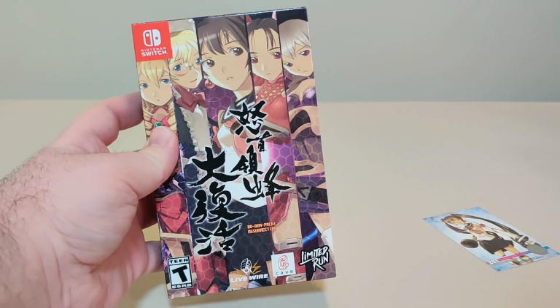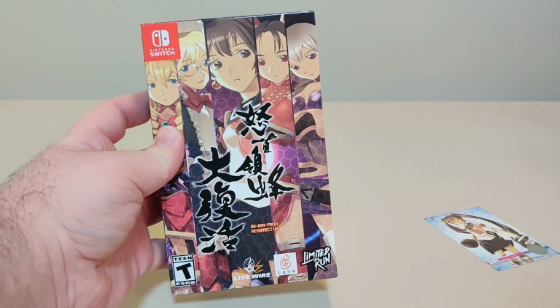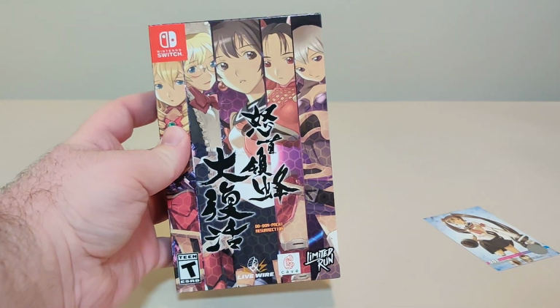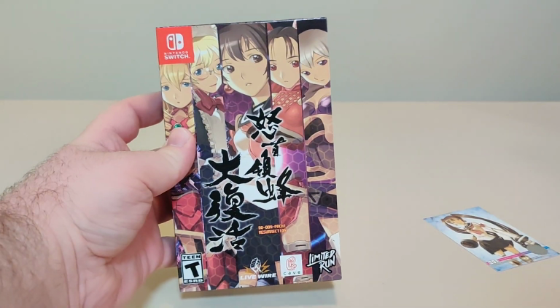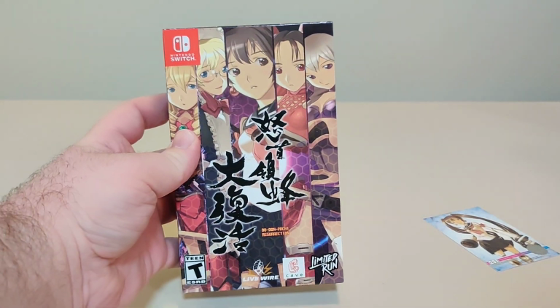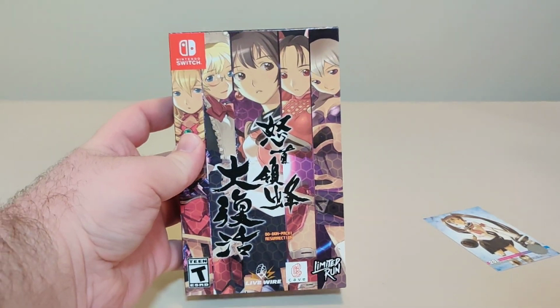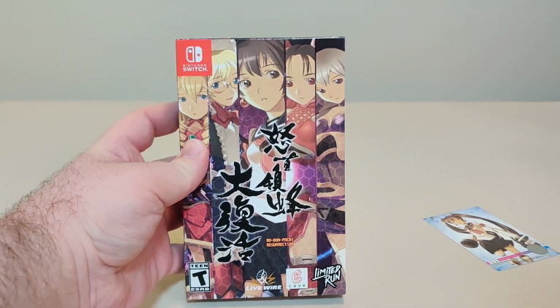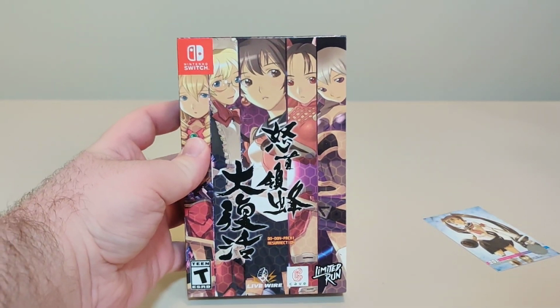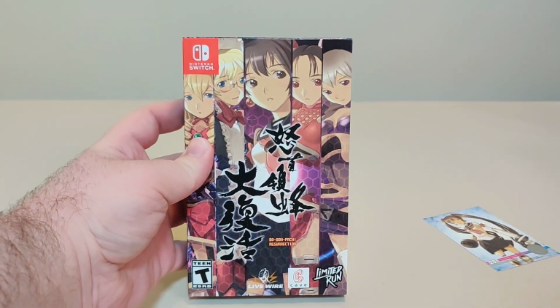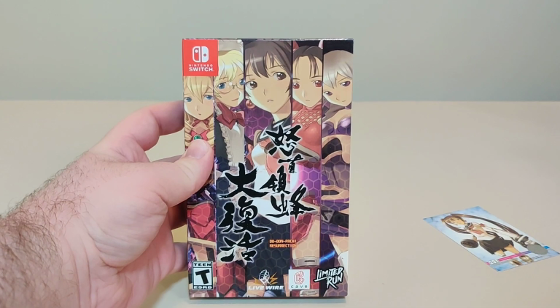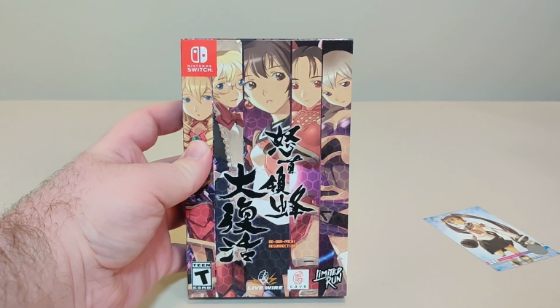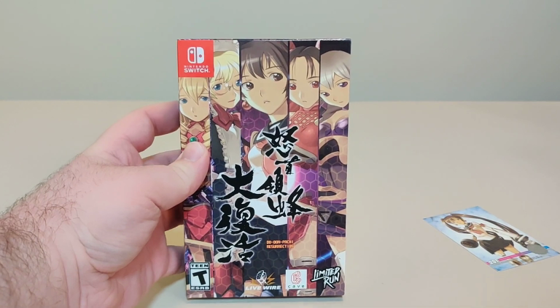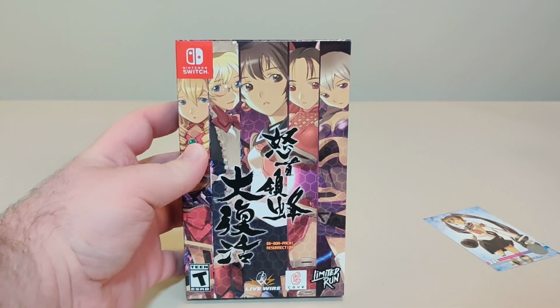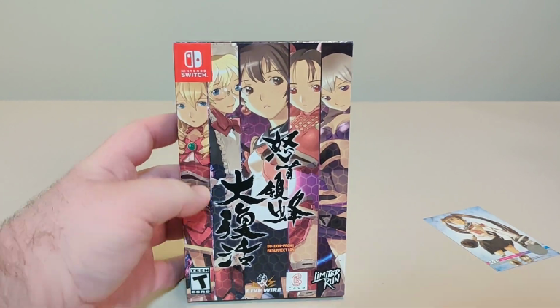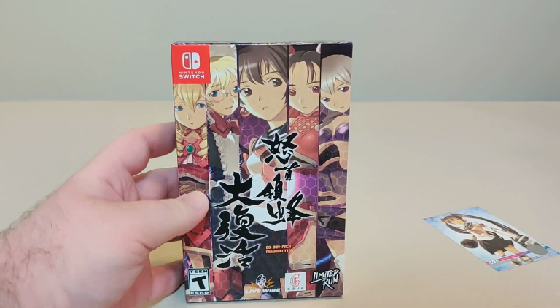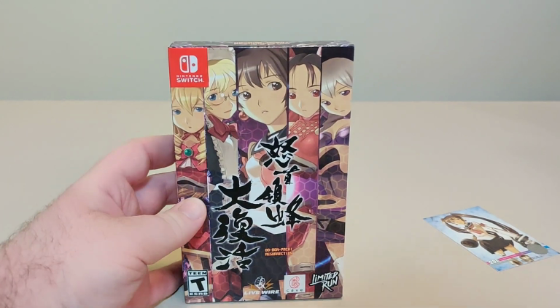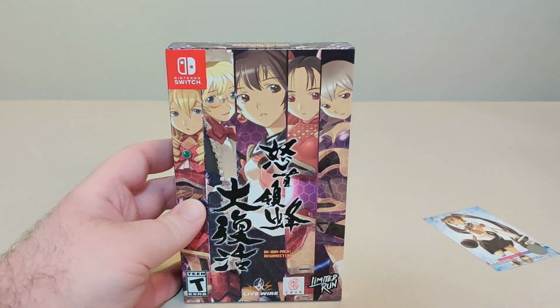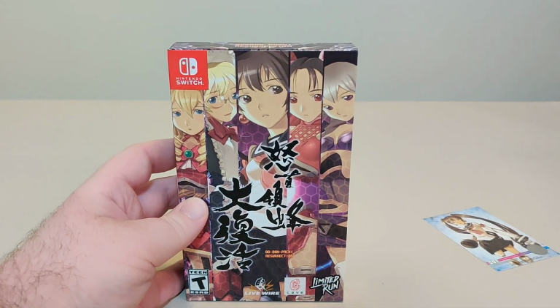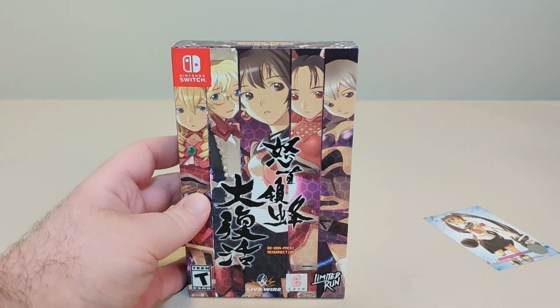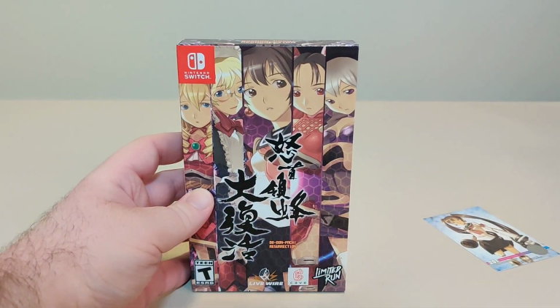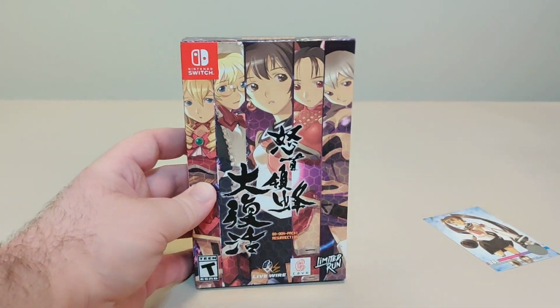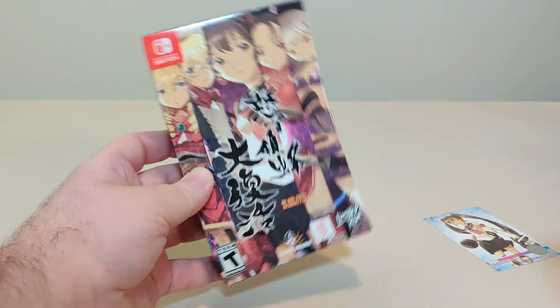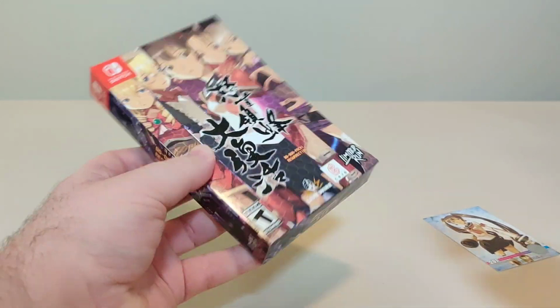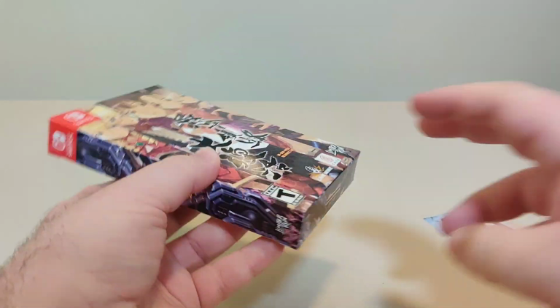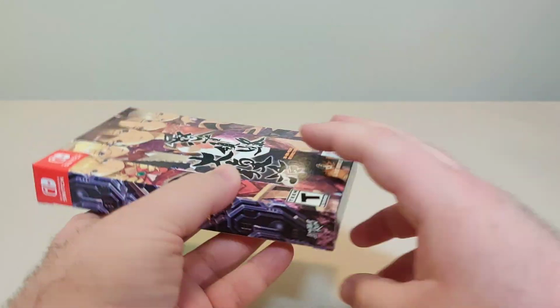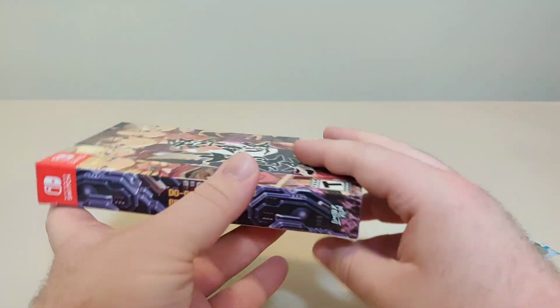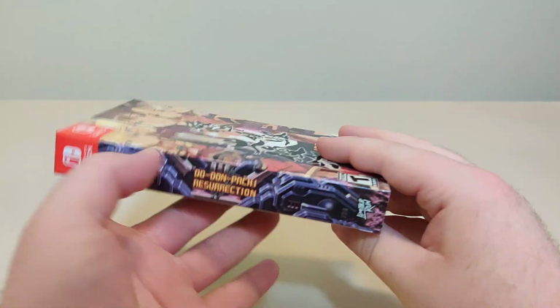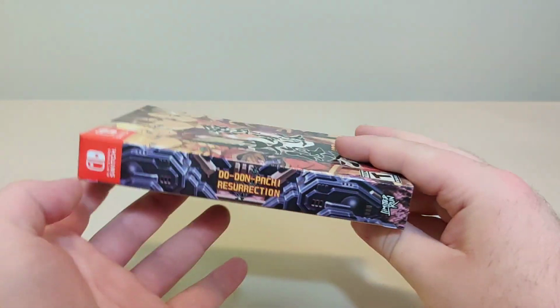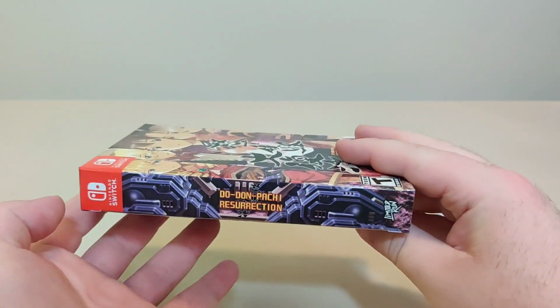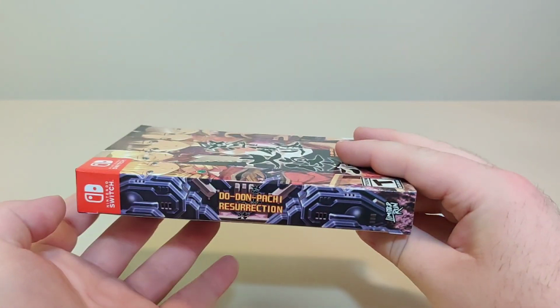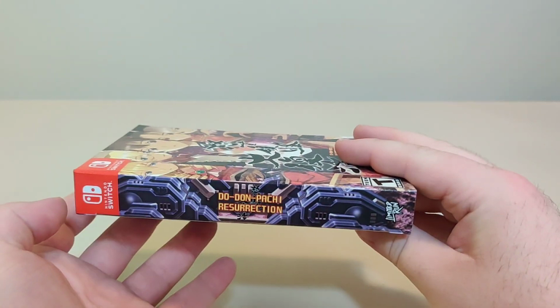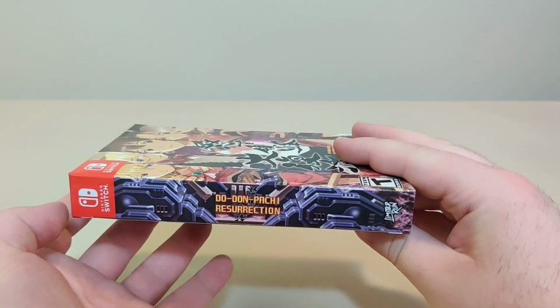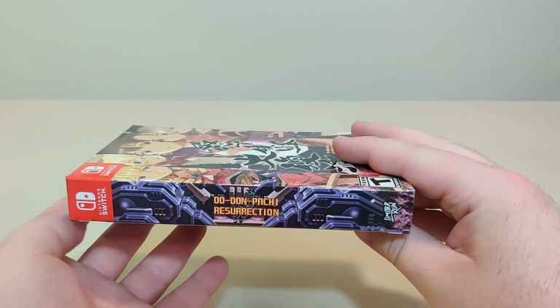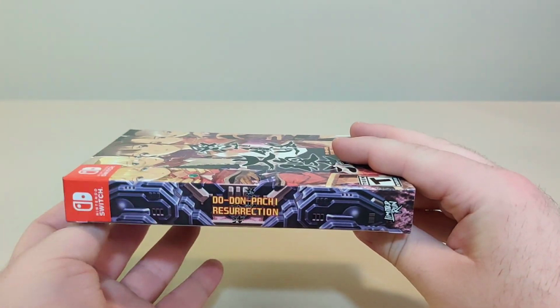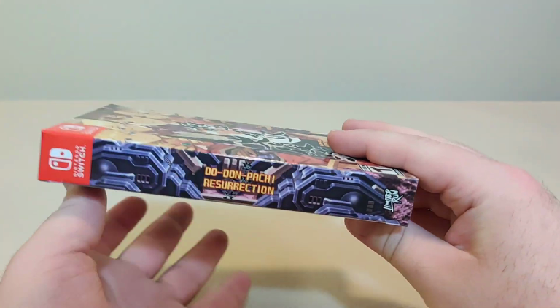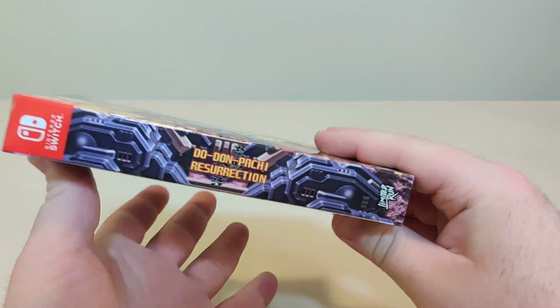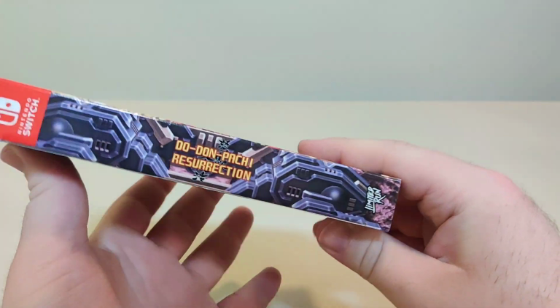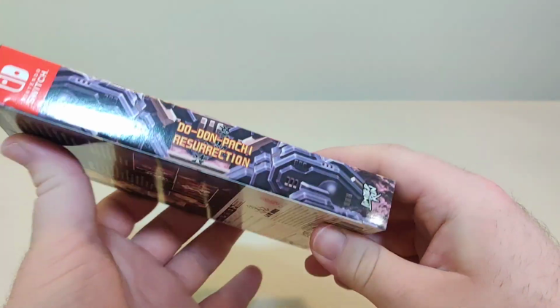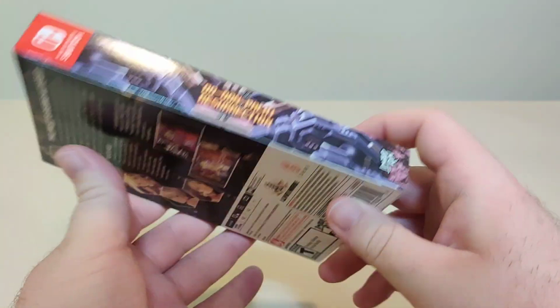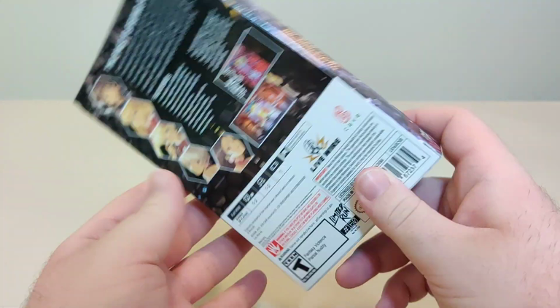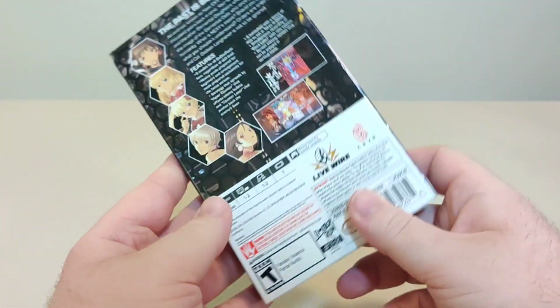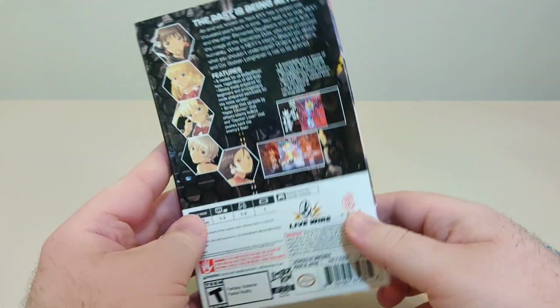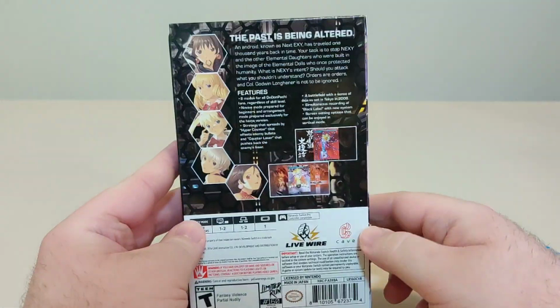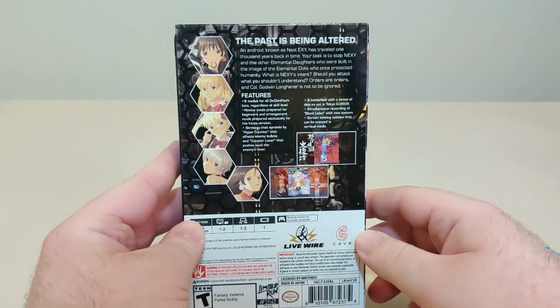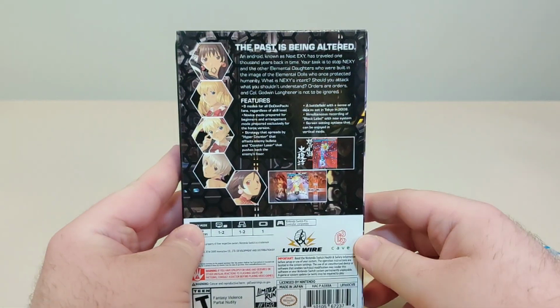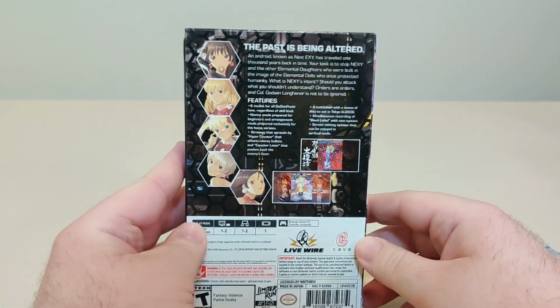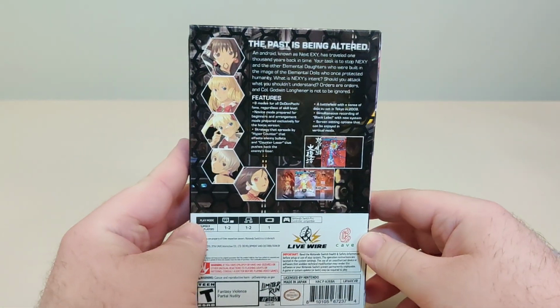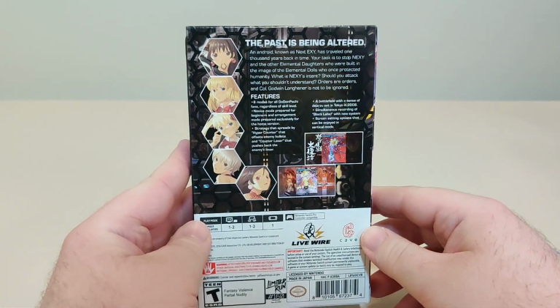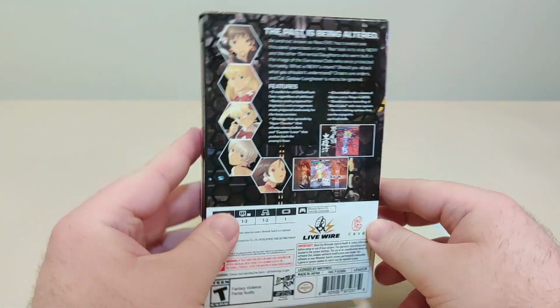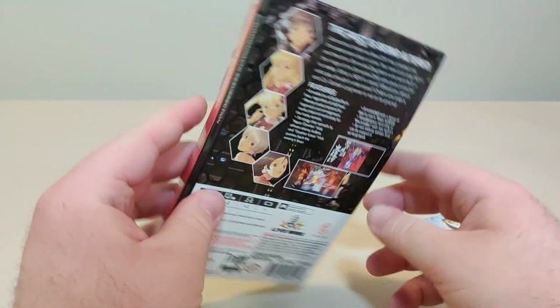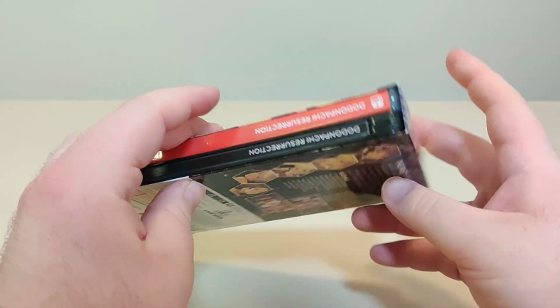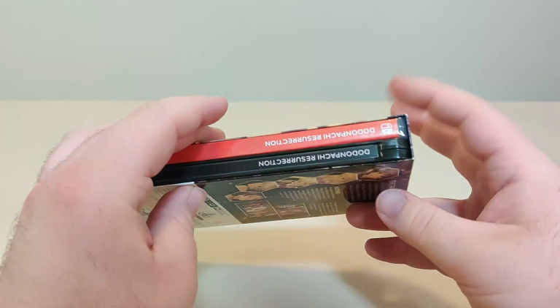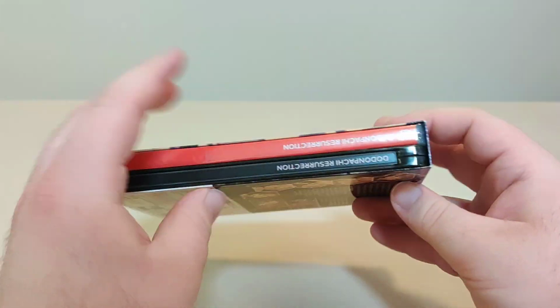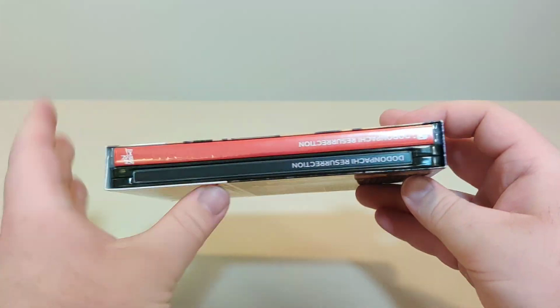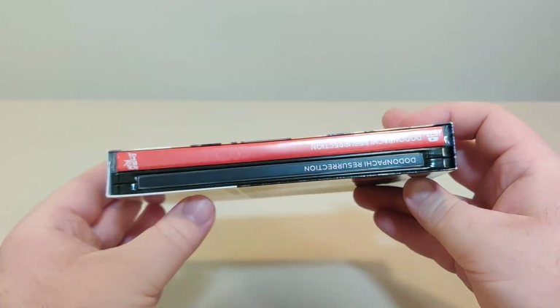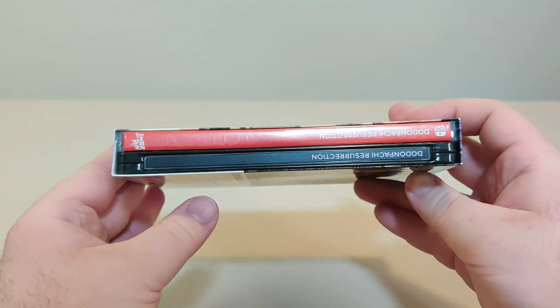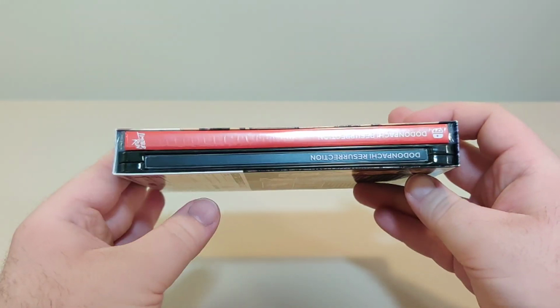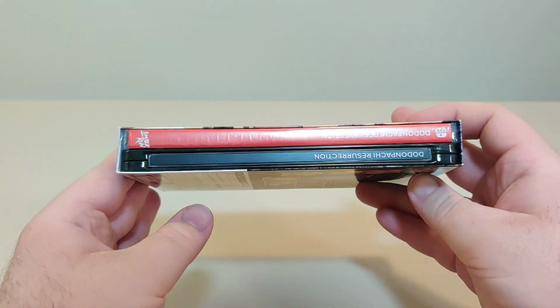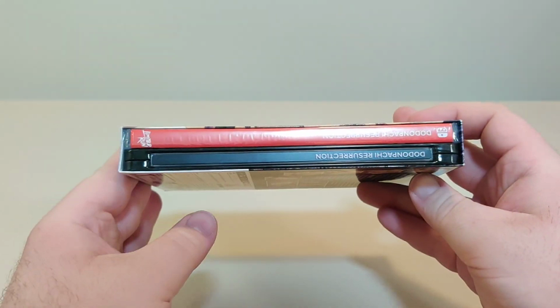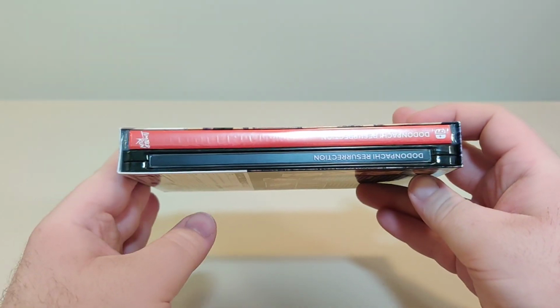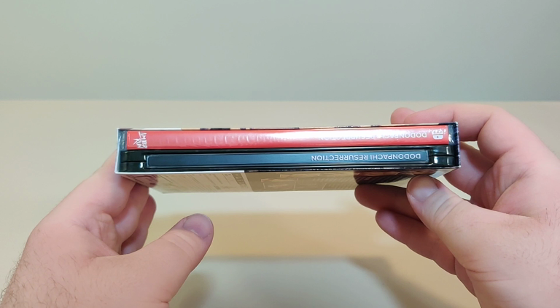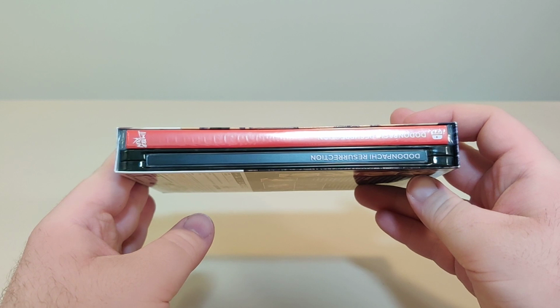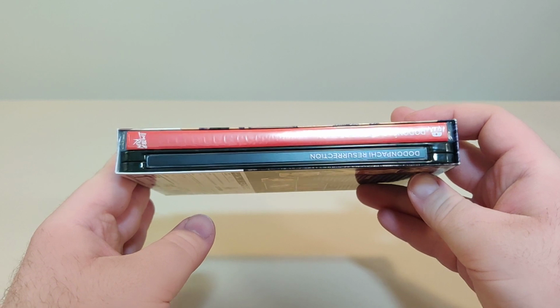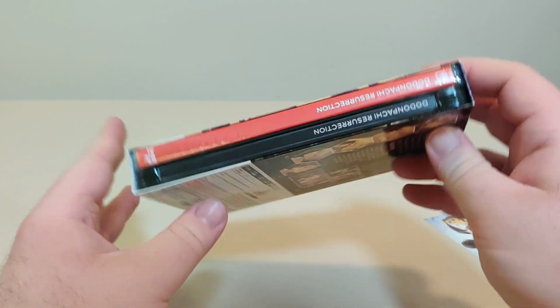Here we have the front of the slipcase. We have the spine, we have the back, and we have this side.